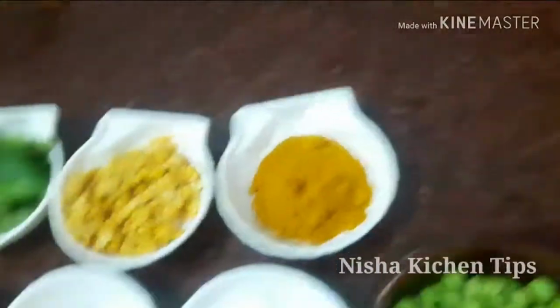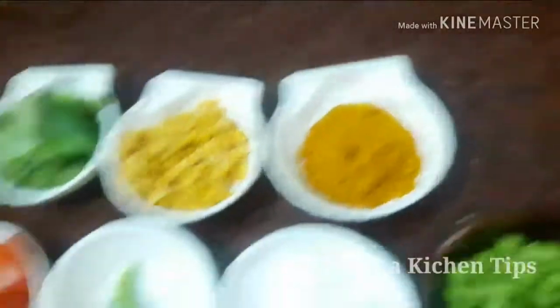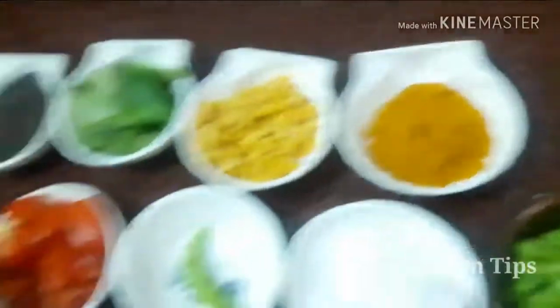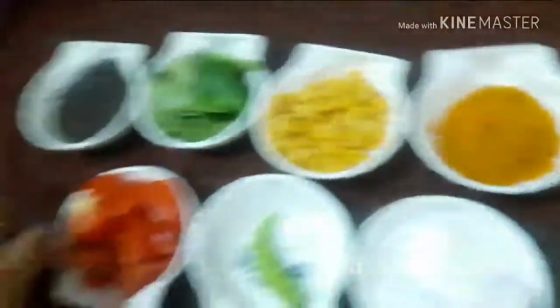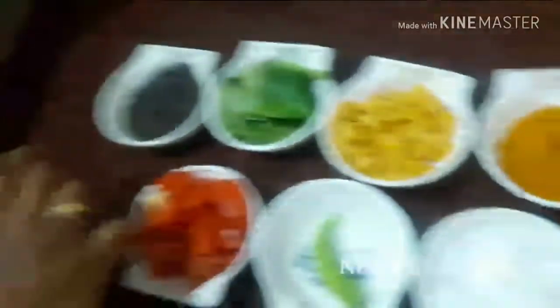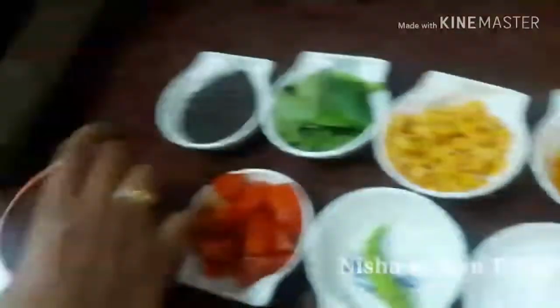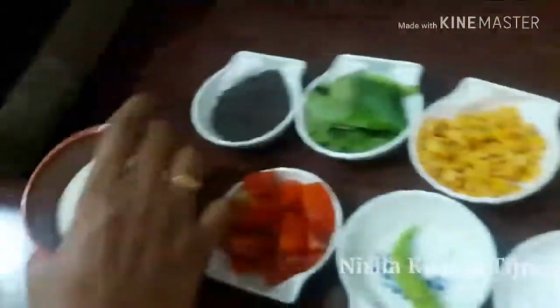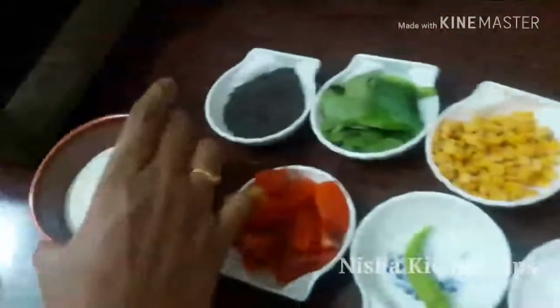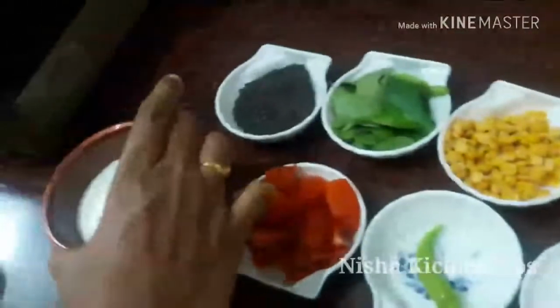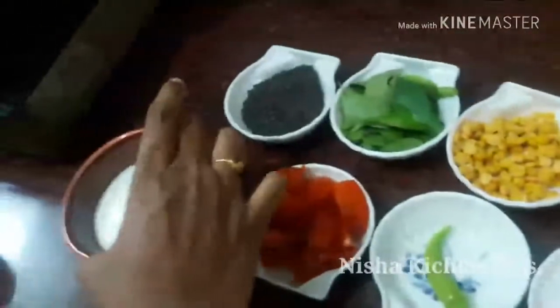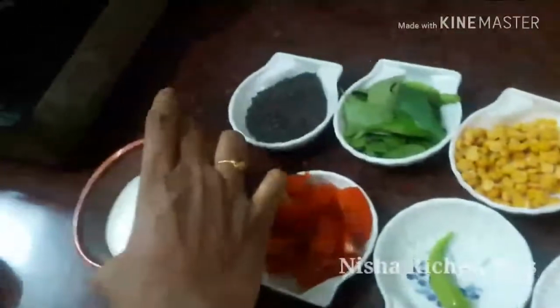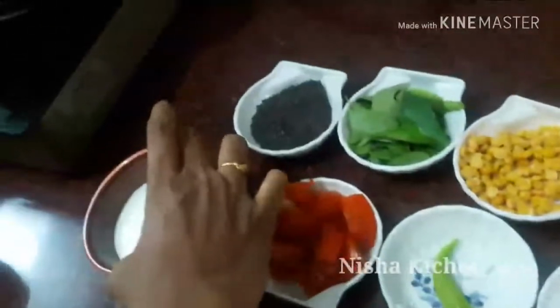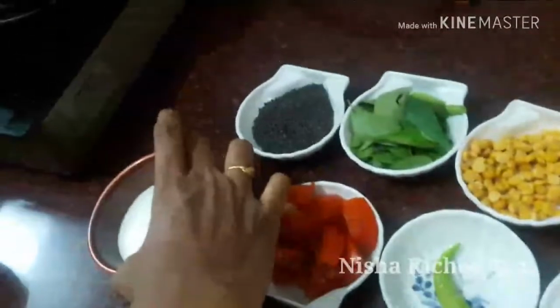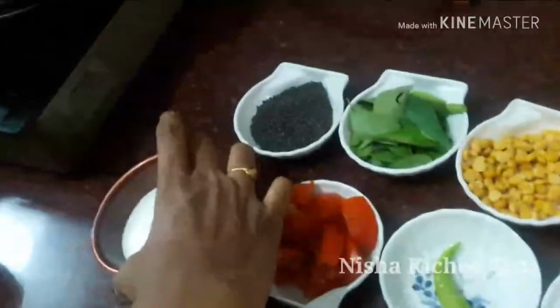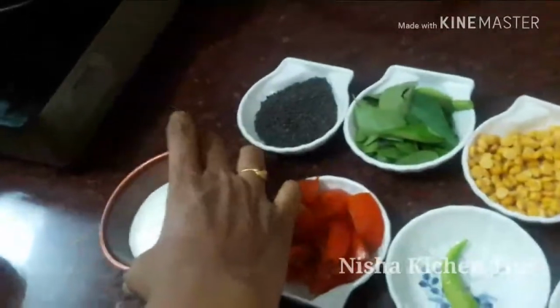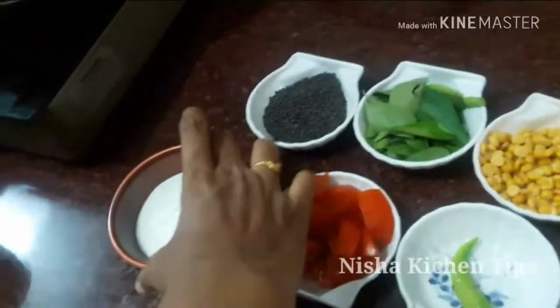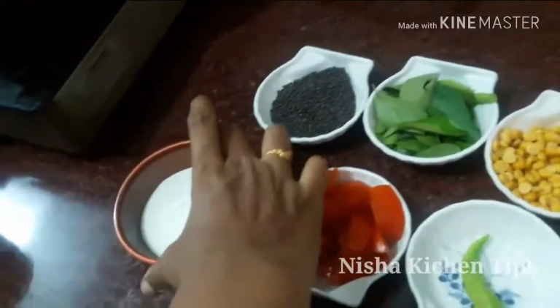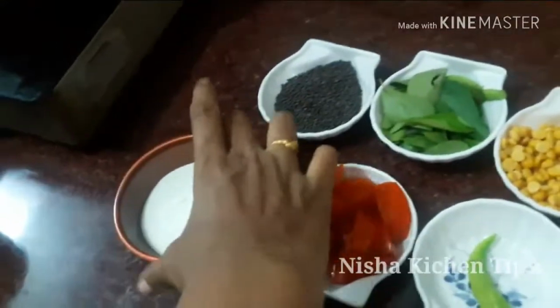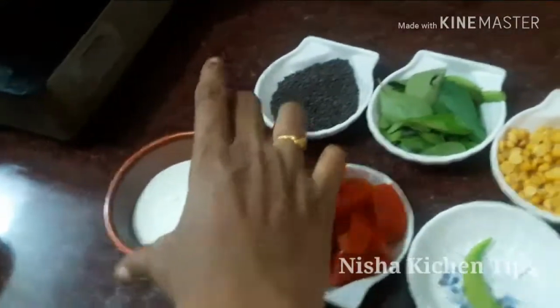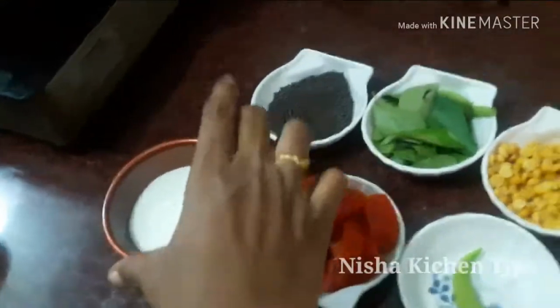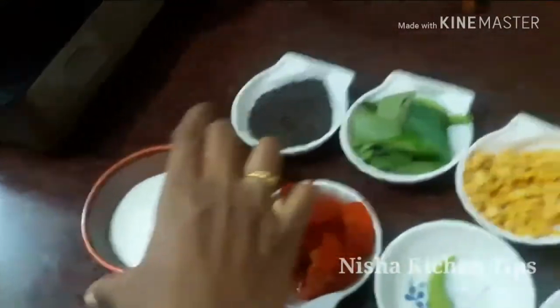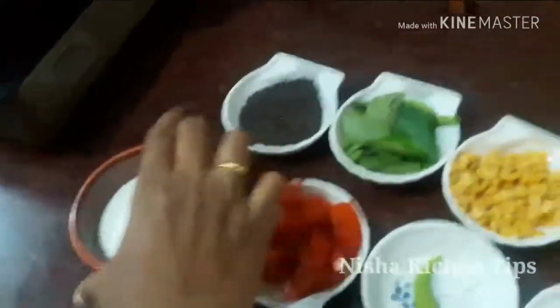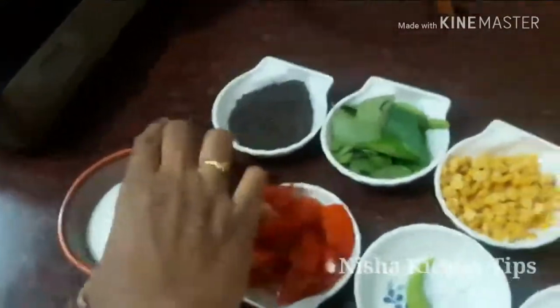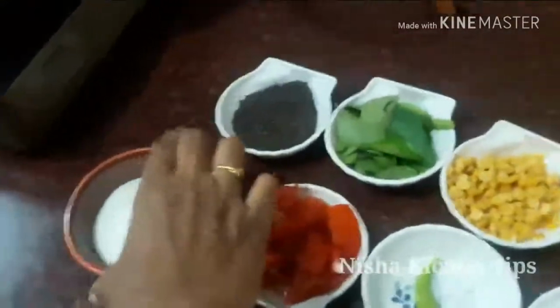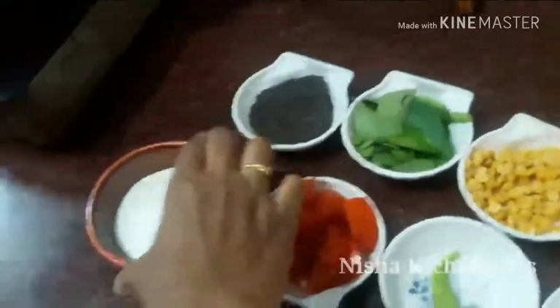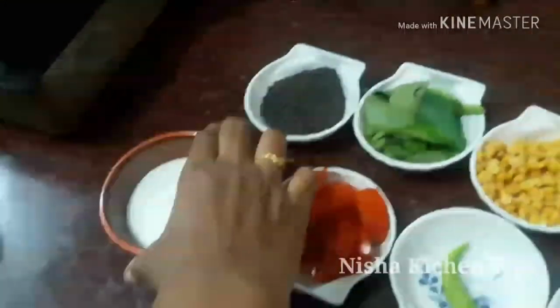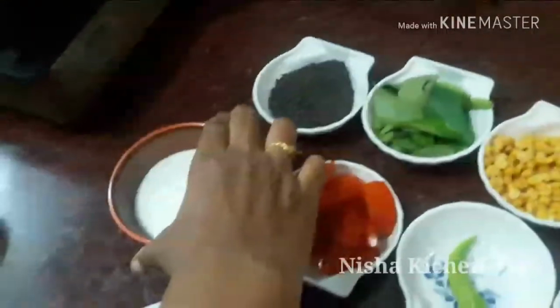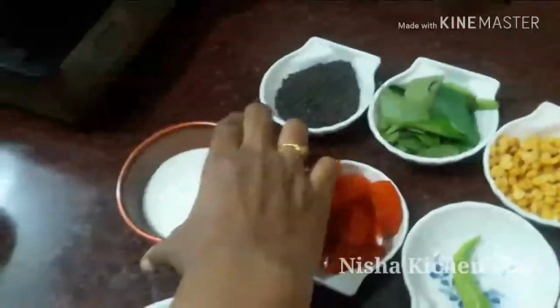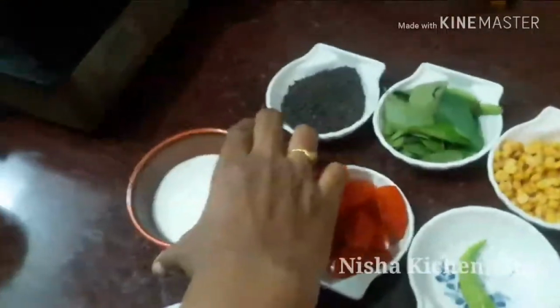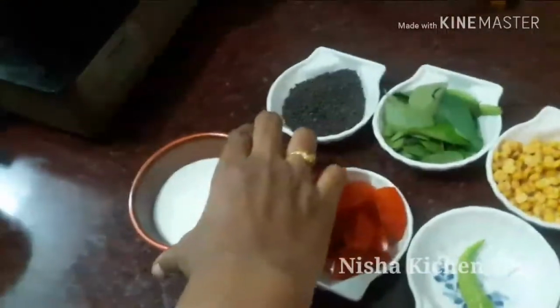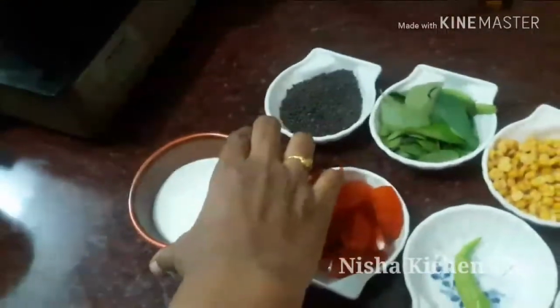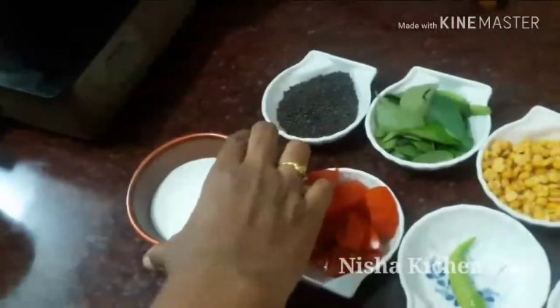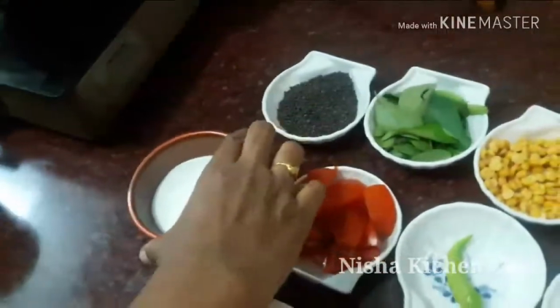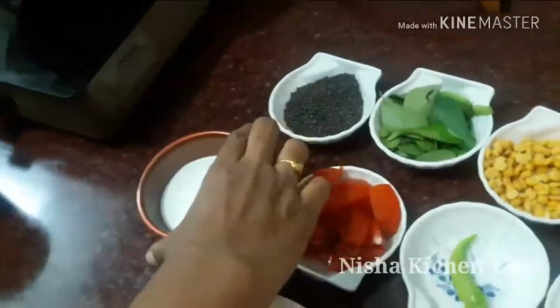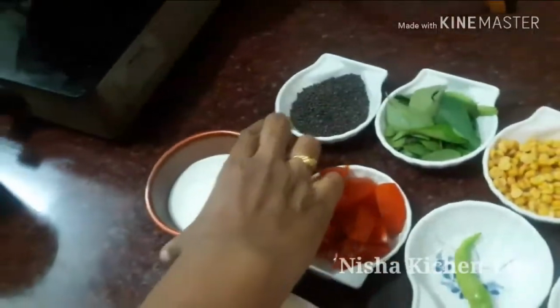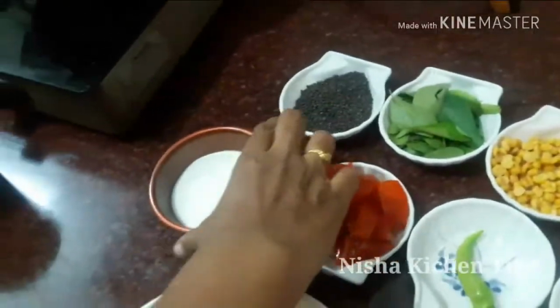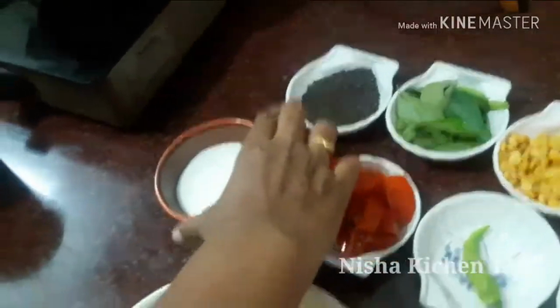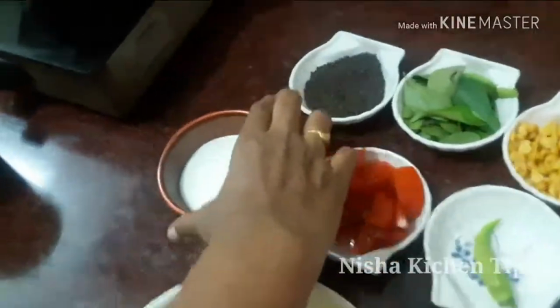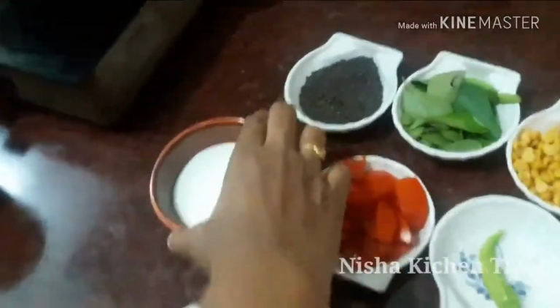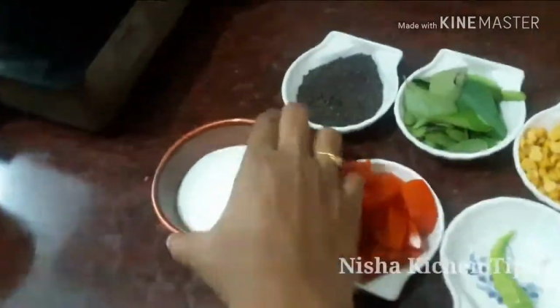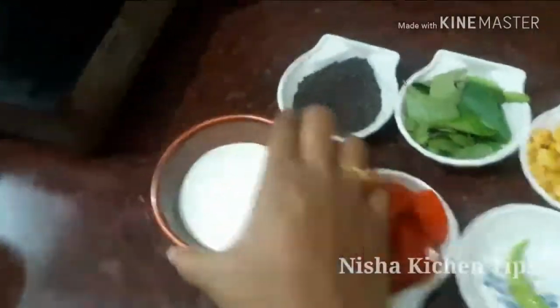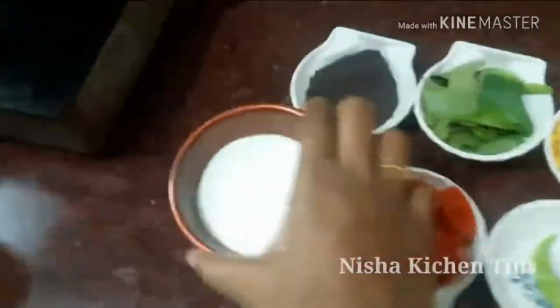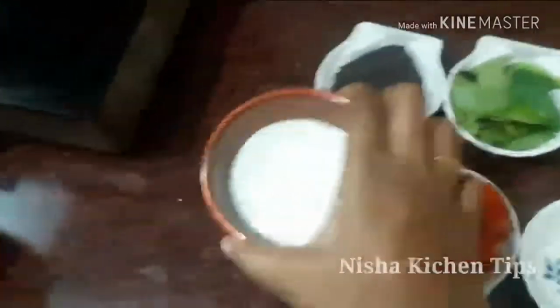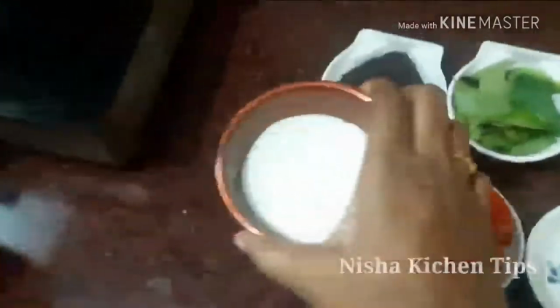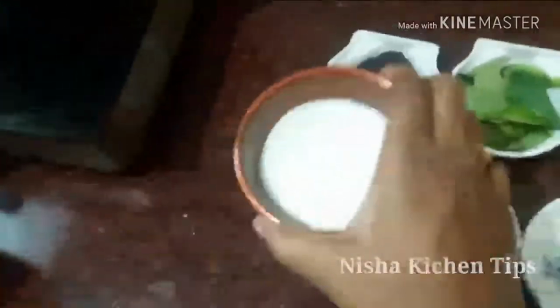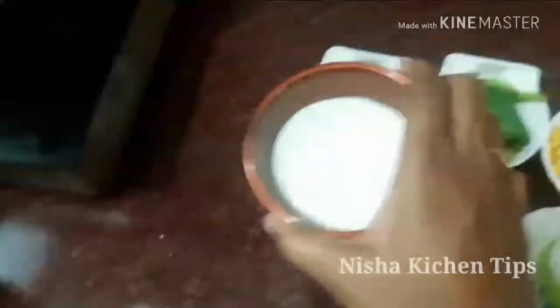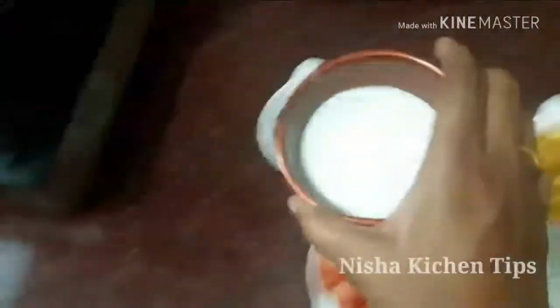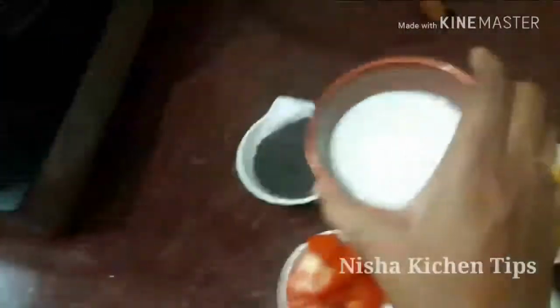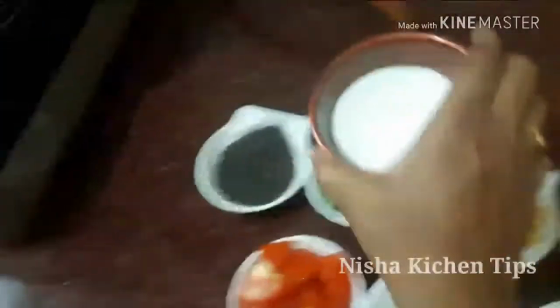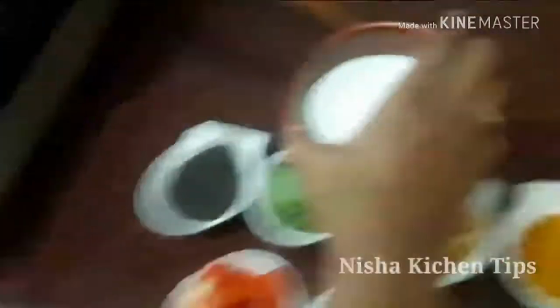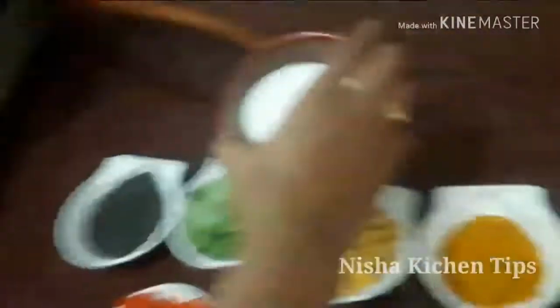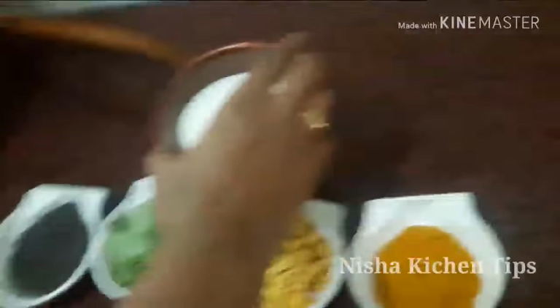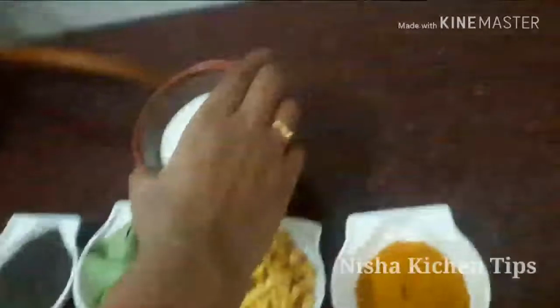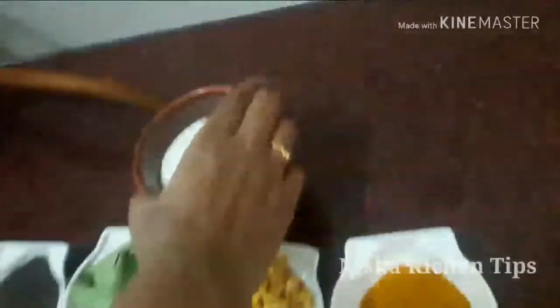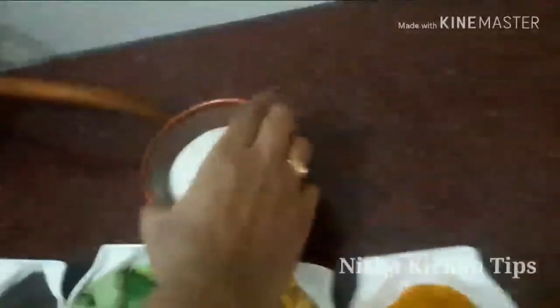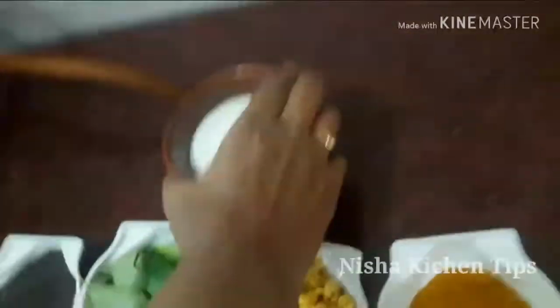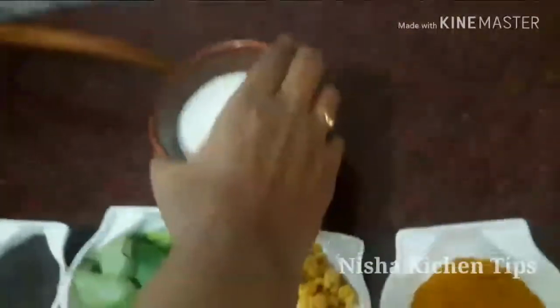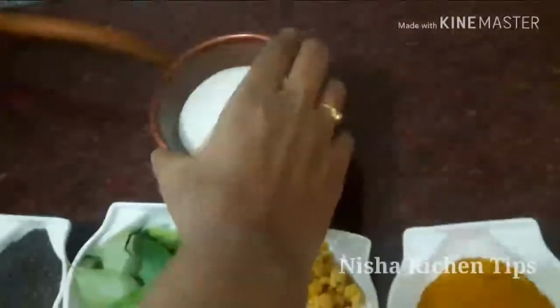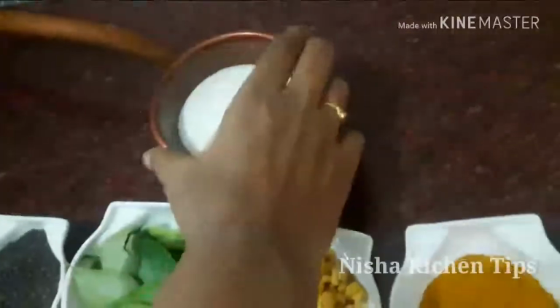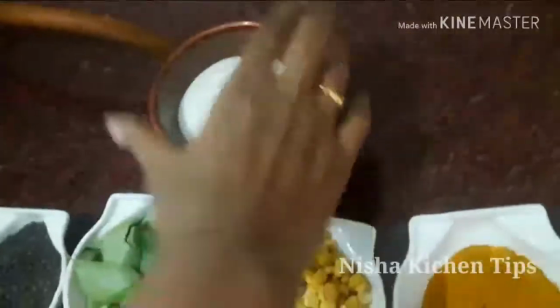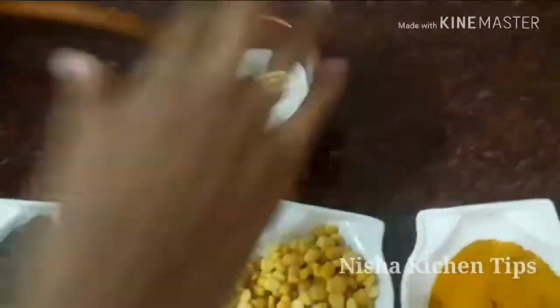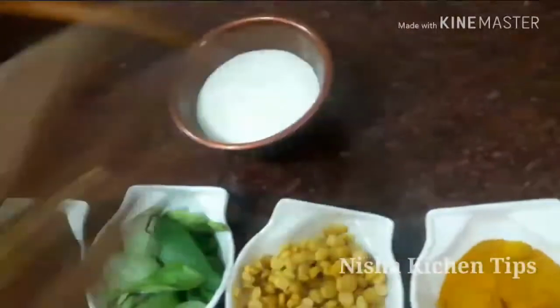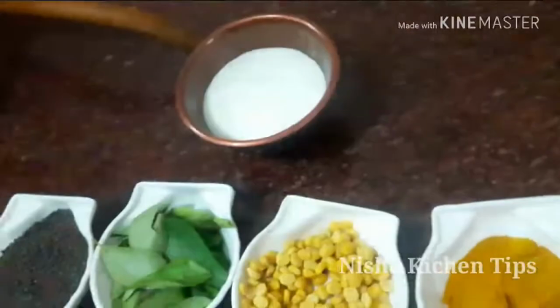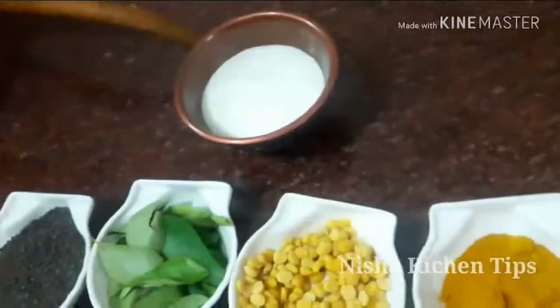I will try to keep it in the bowl. I'd like to use this for the same time.